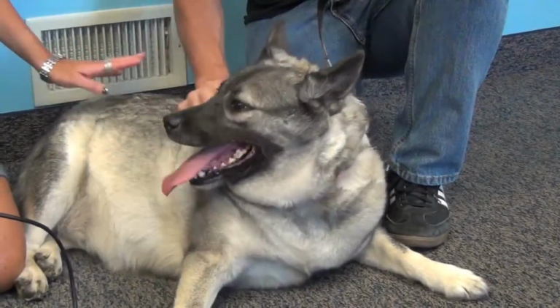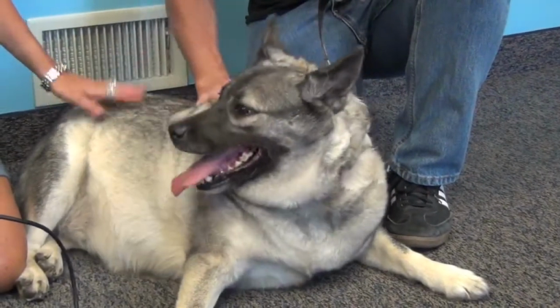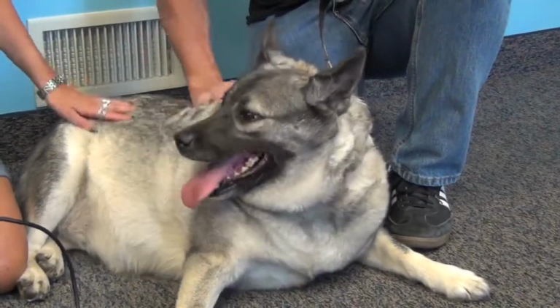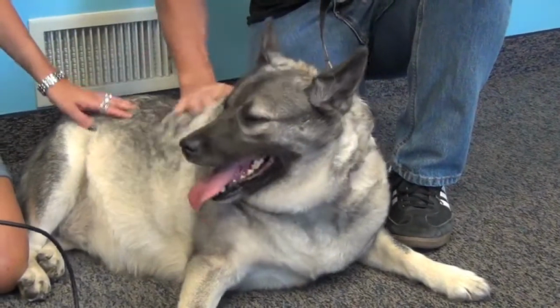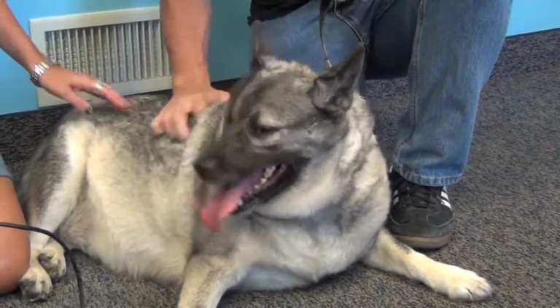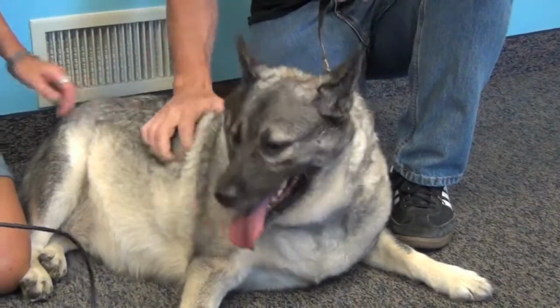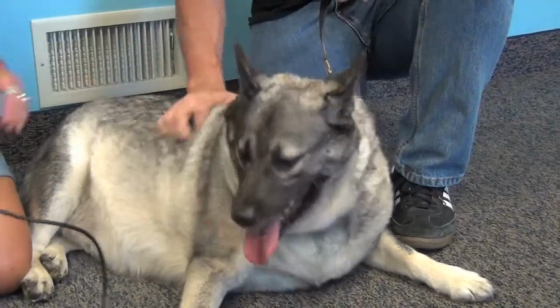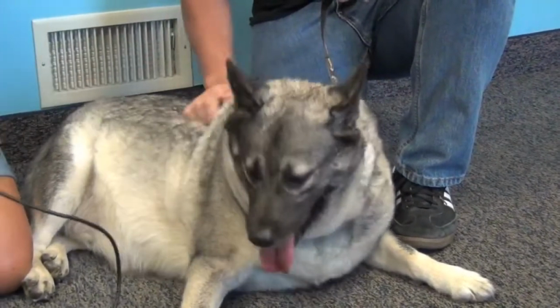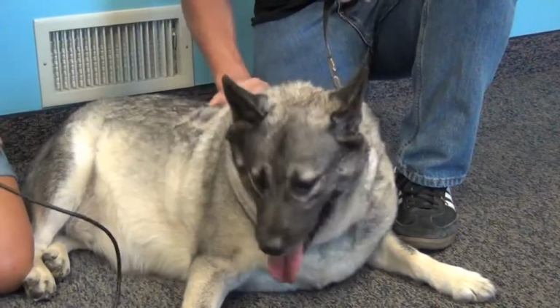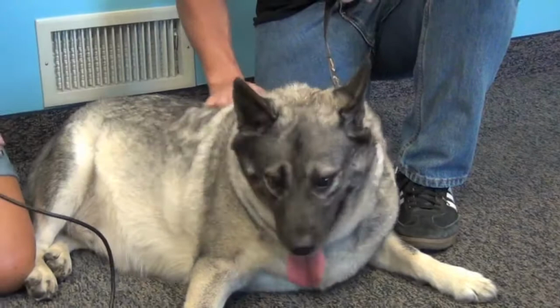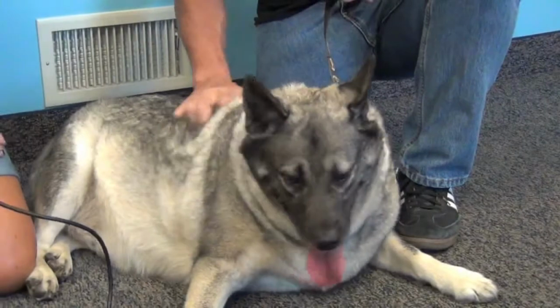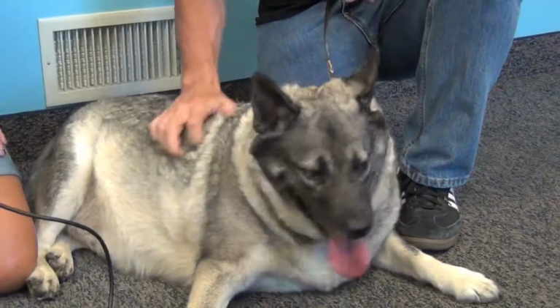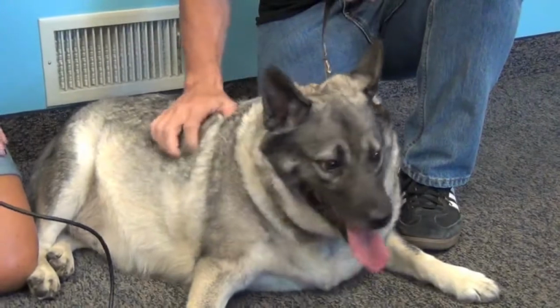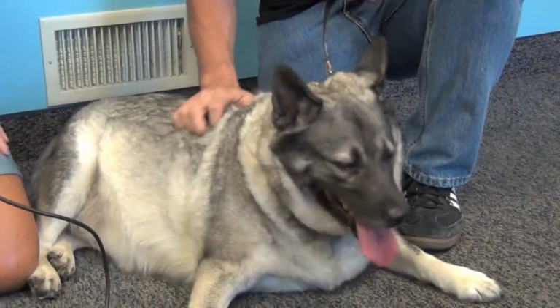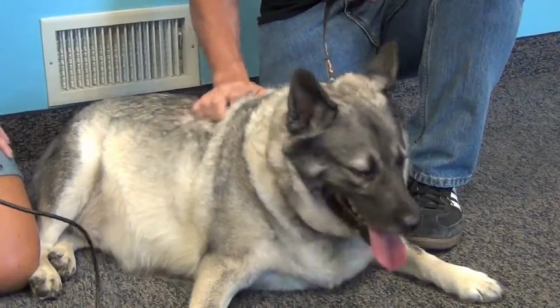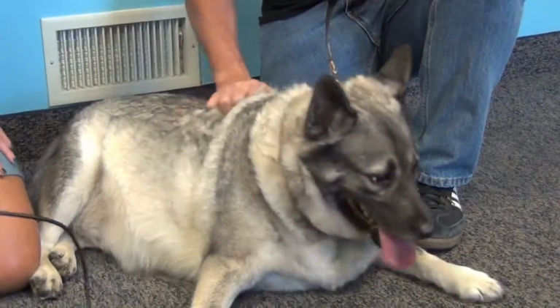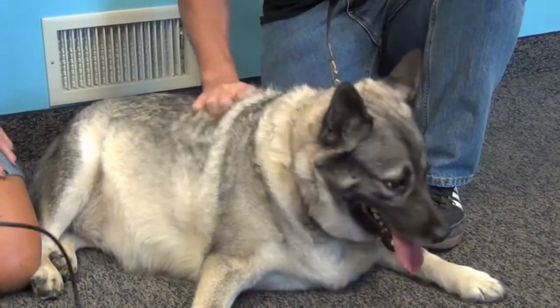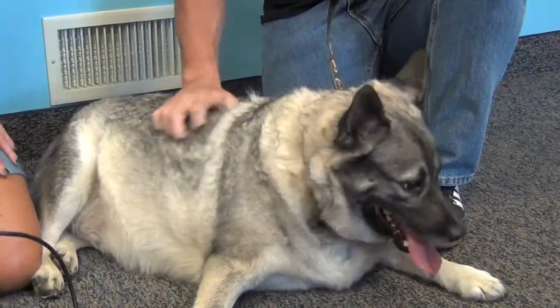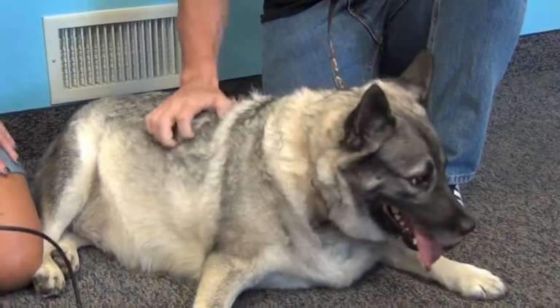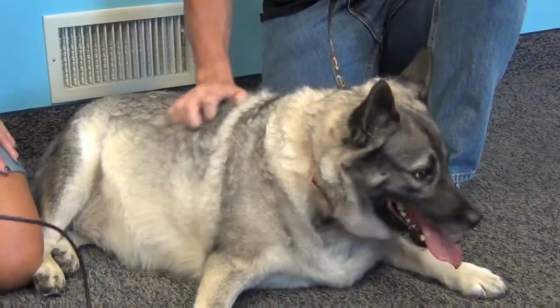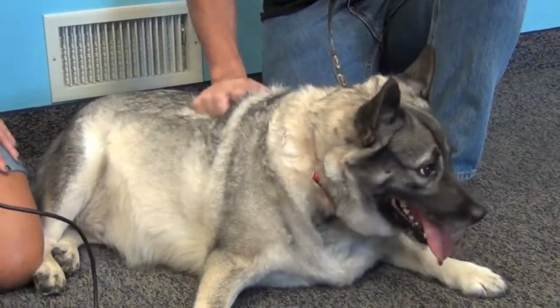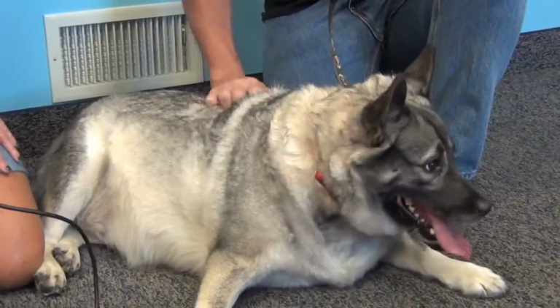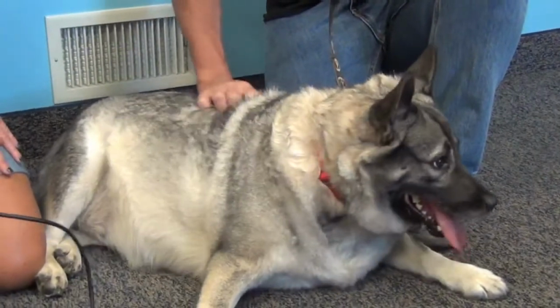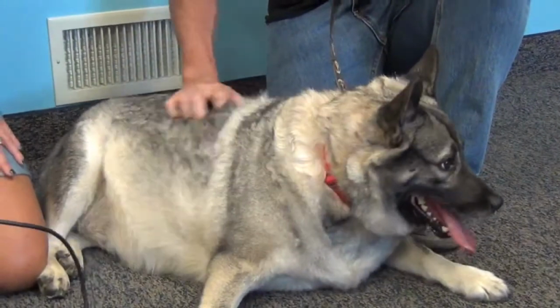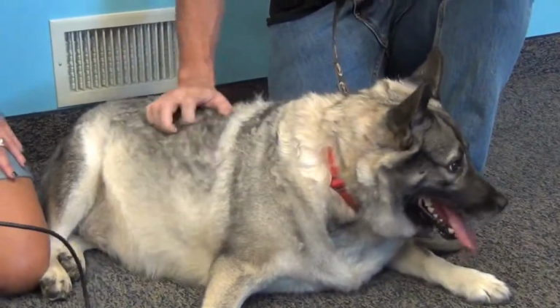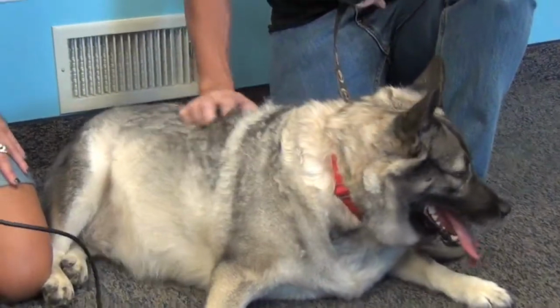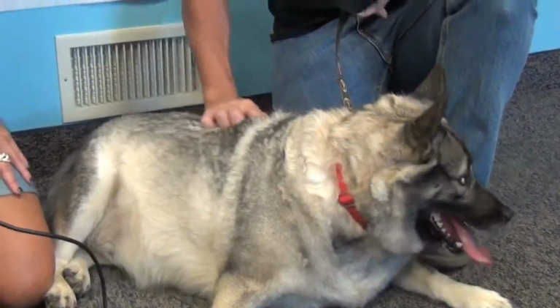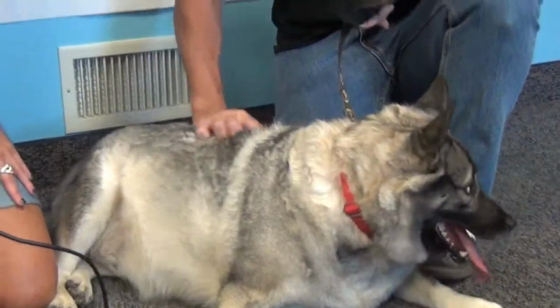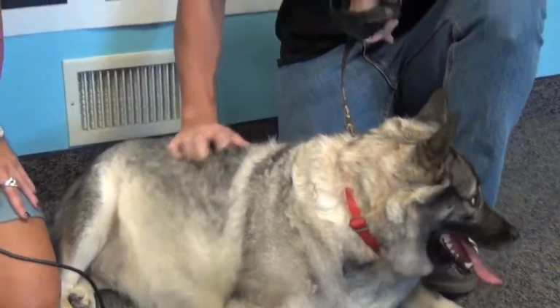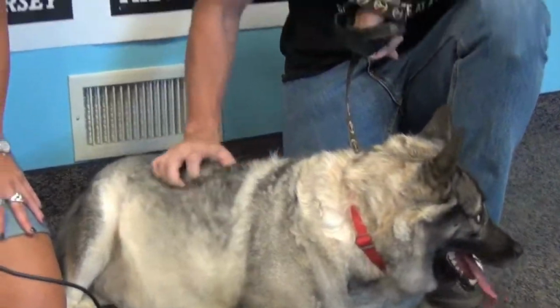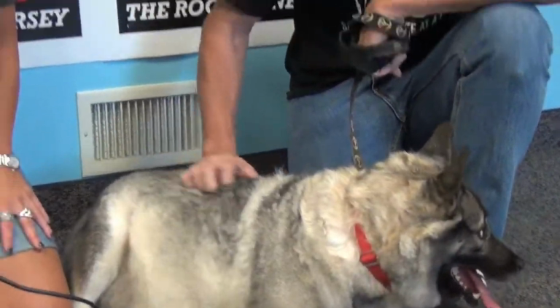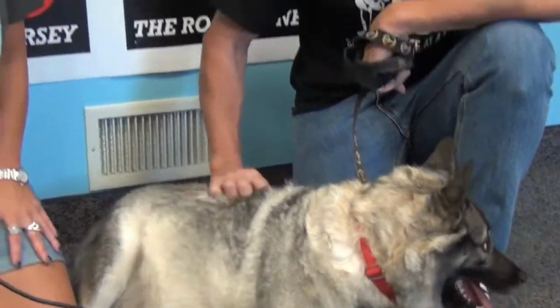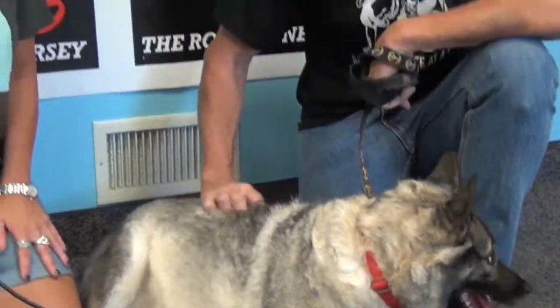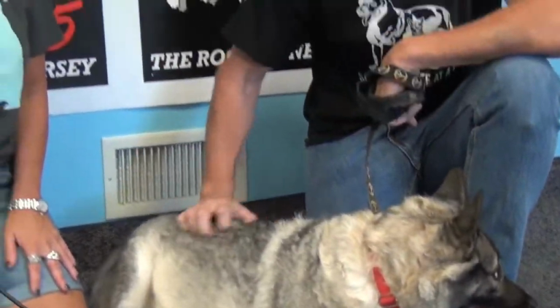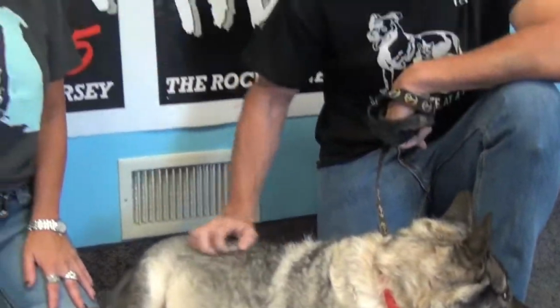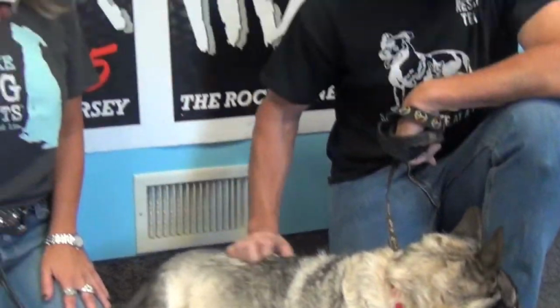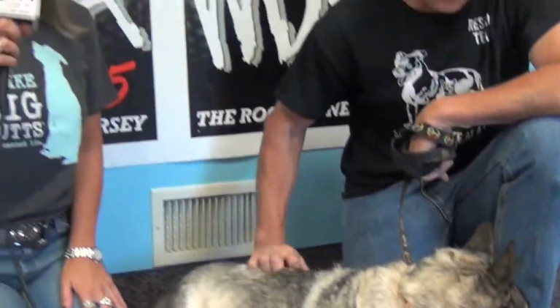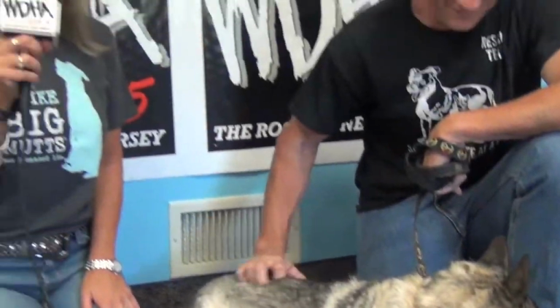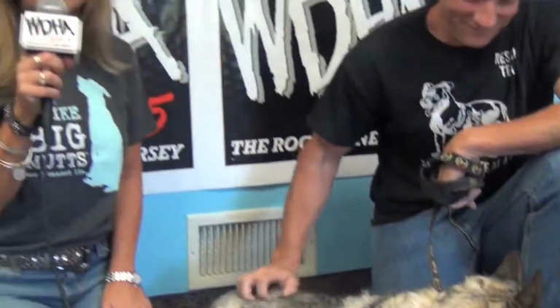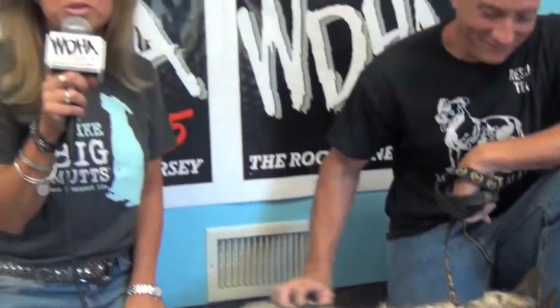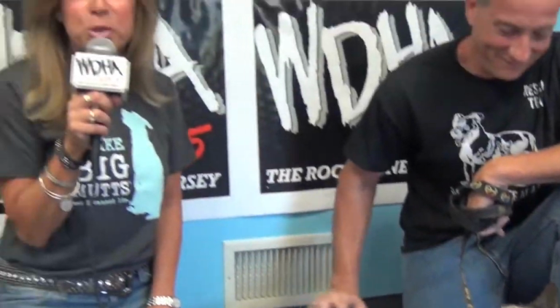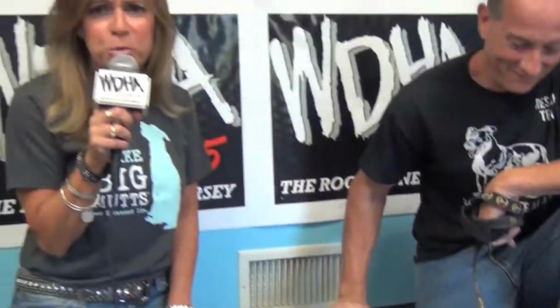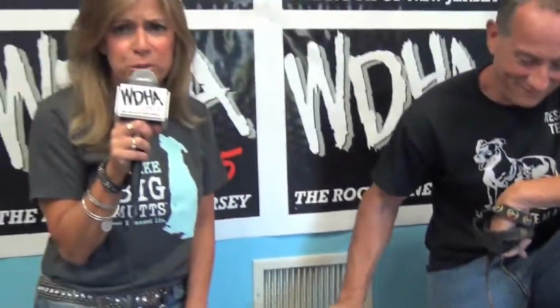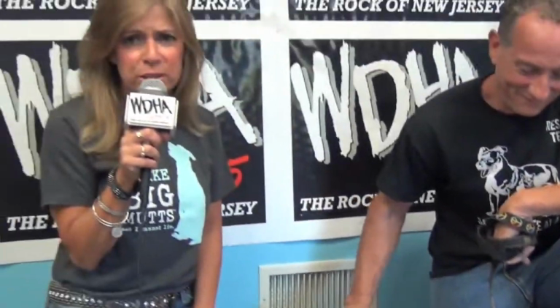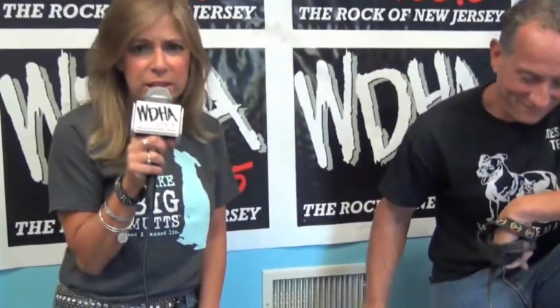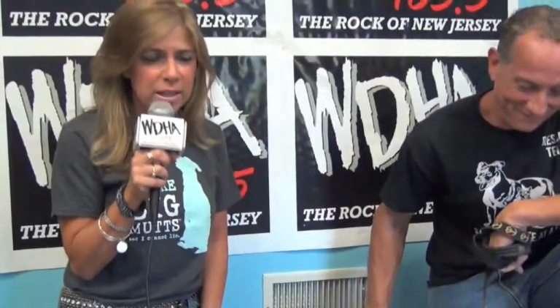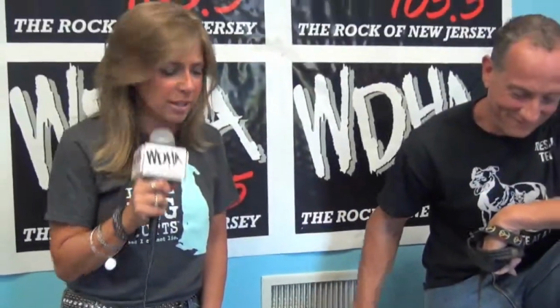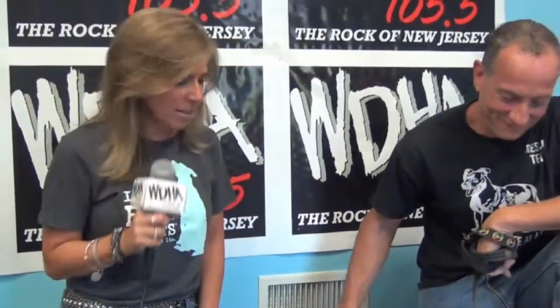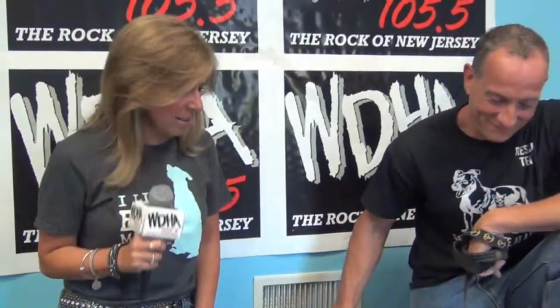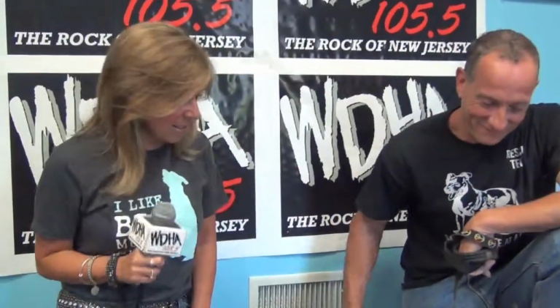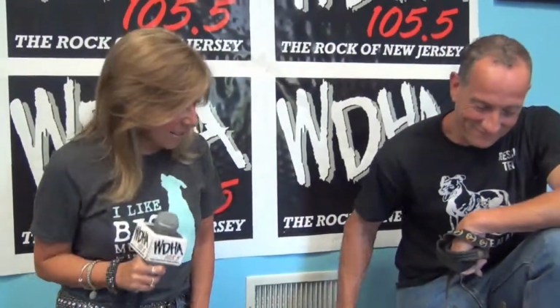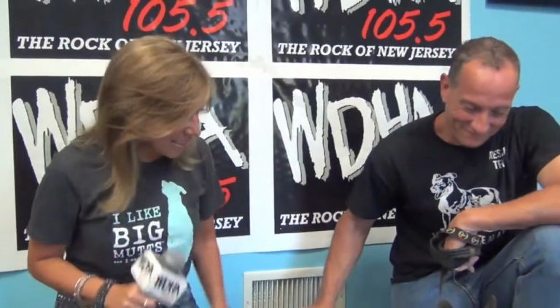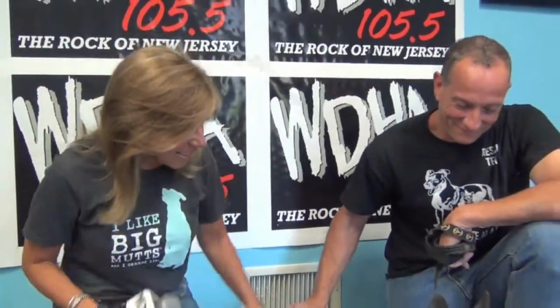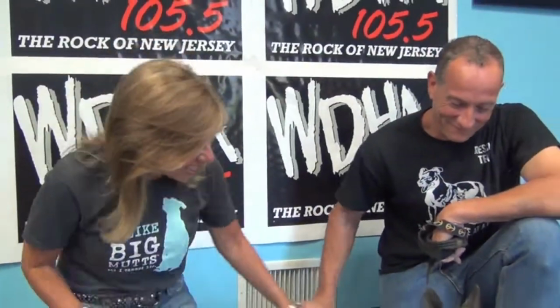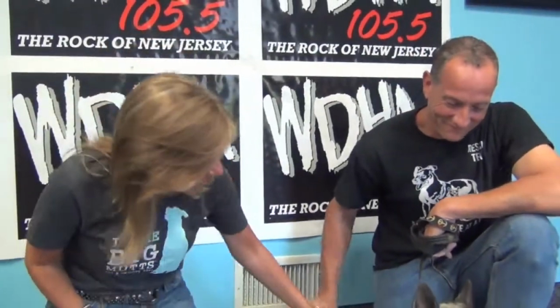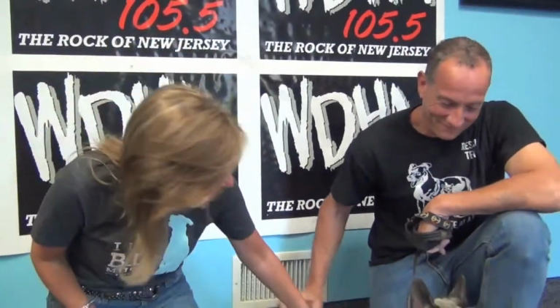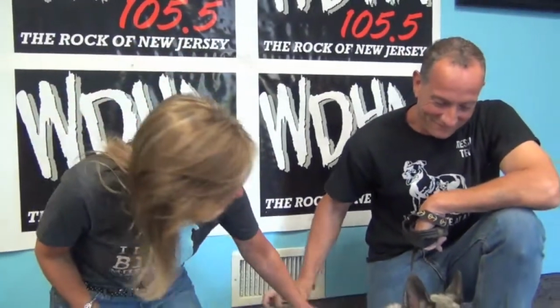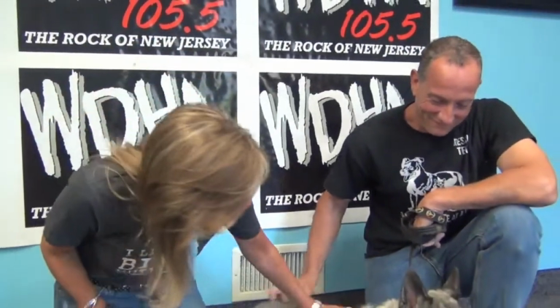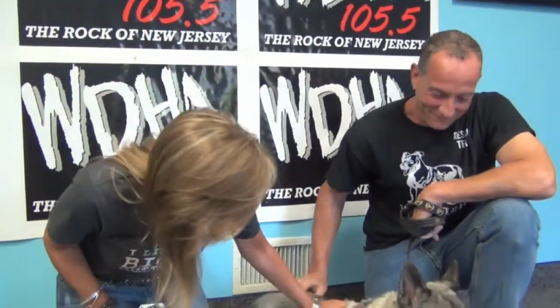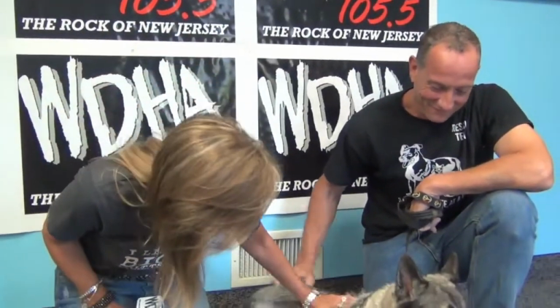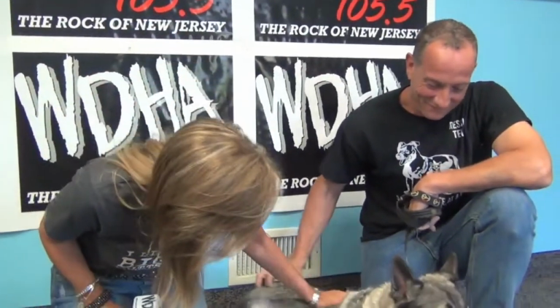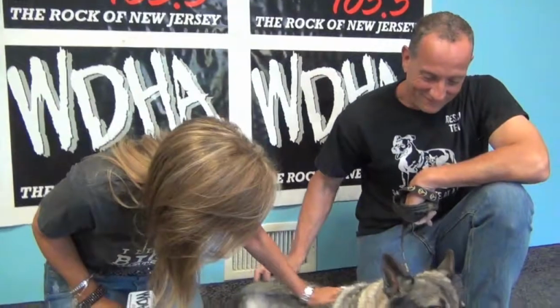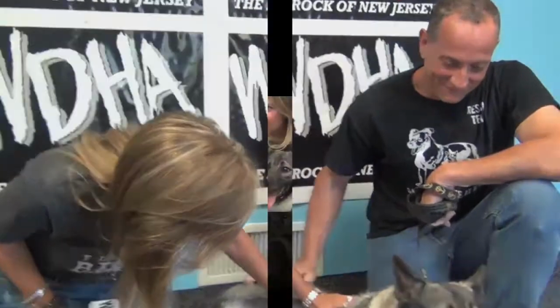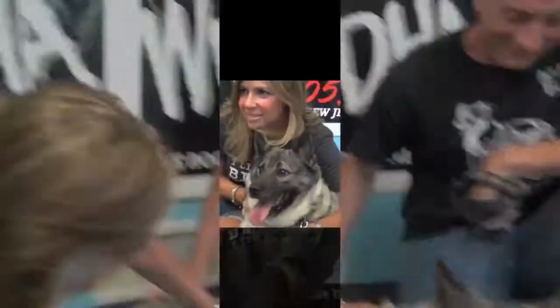Let's check out Sasha interacting with her staff on DHA's Rockin' Rough. She's so pretty. Good girl, Sasha.